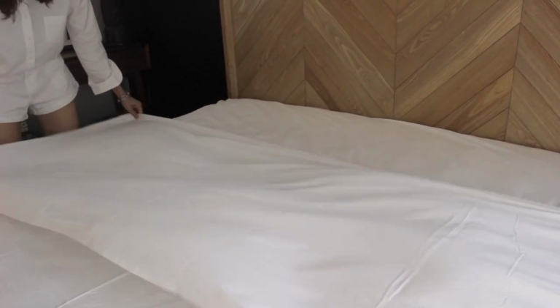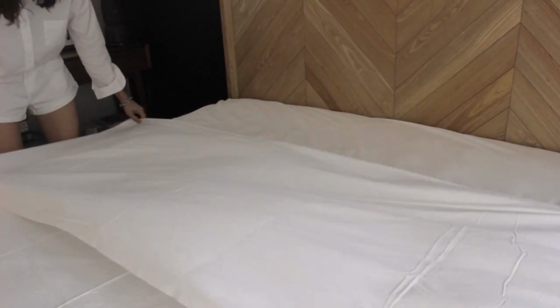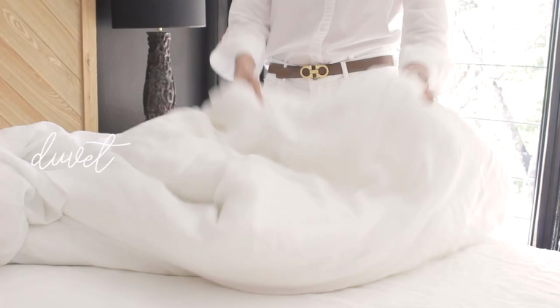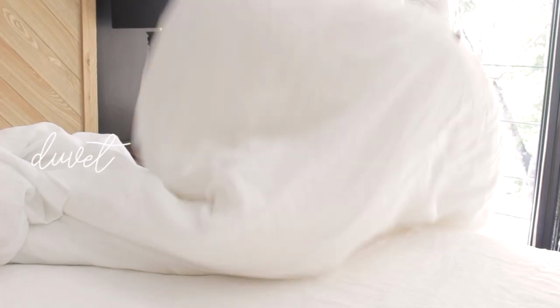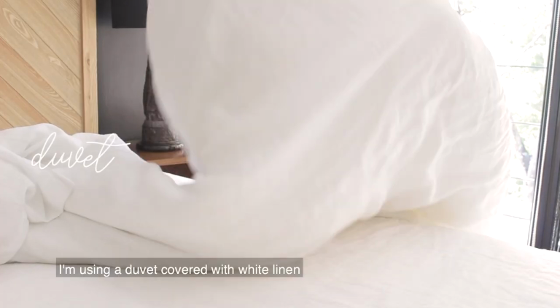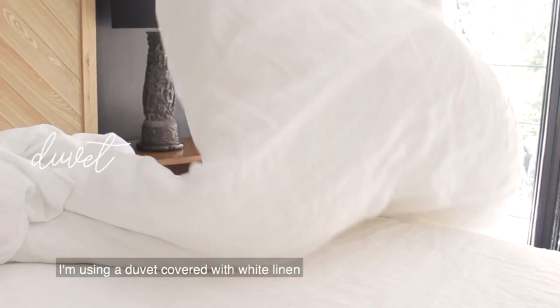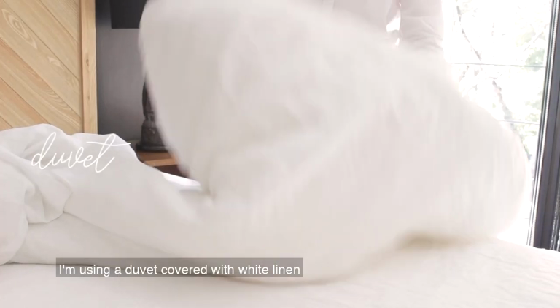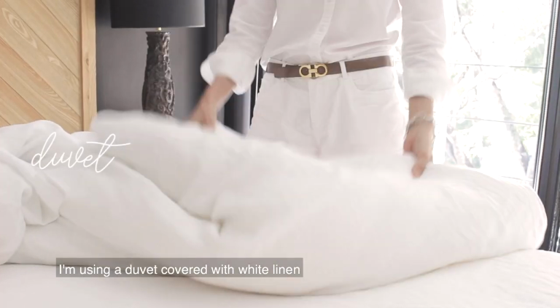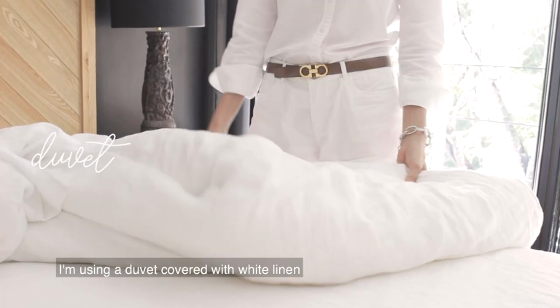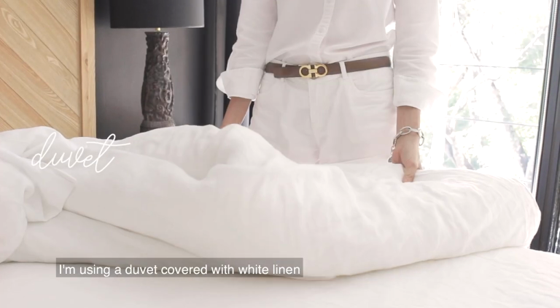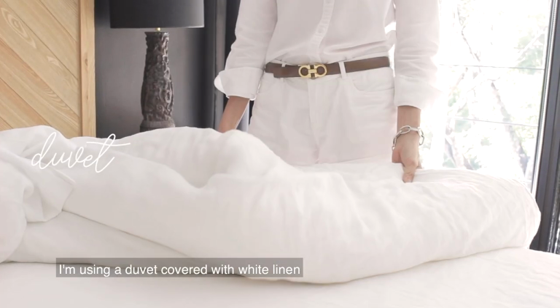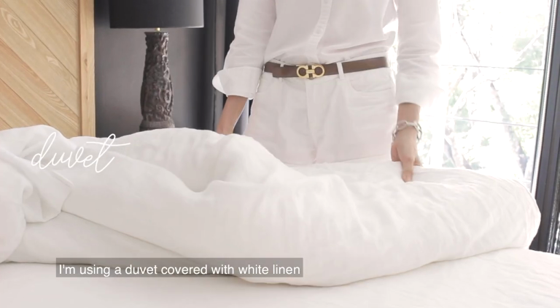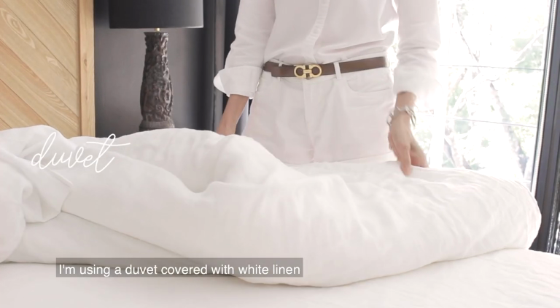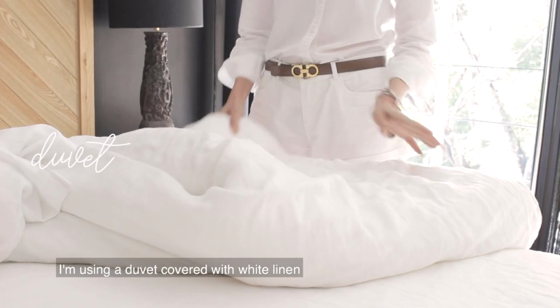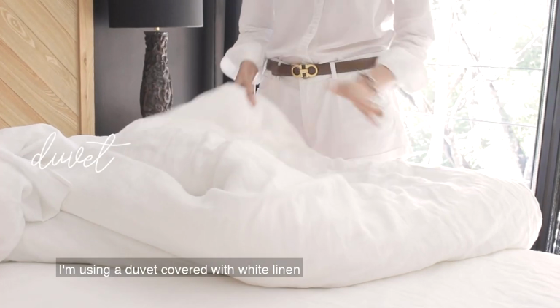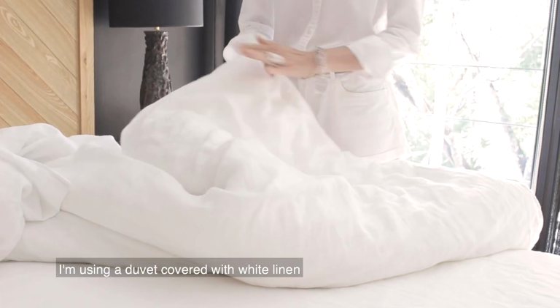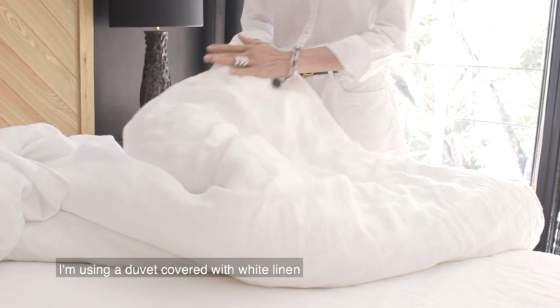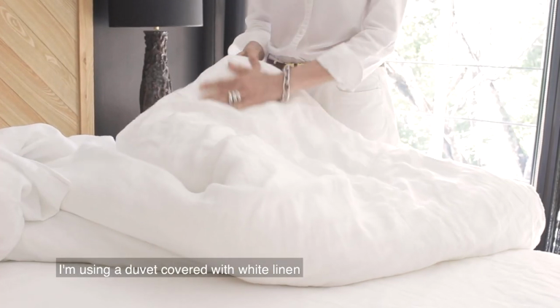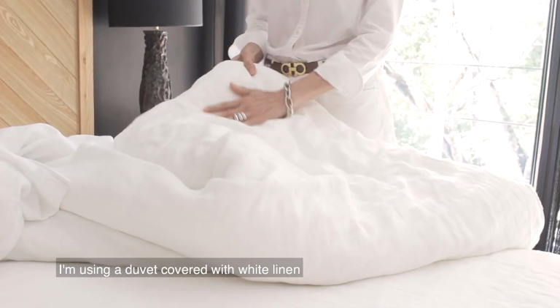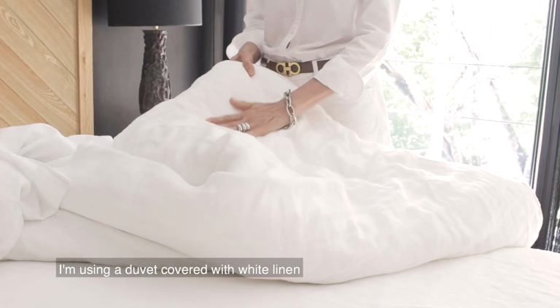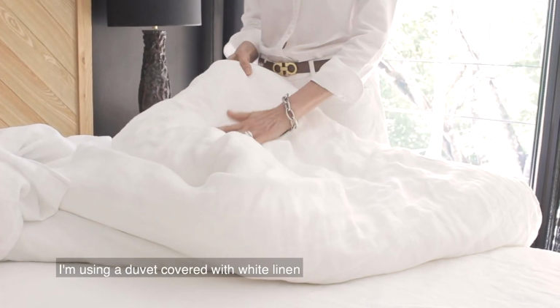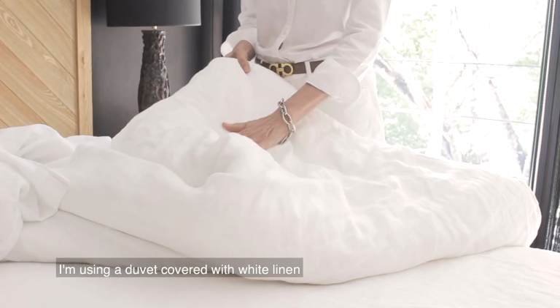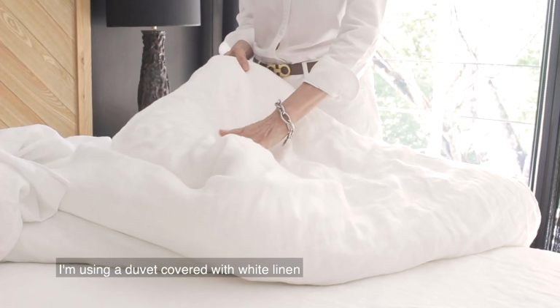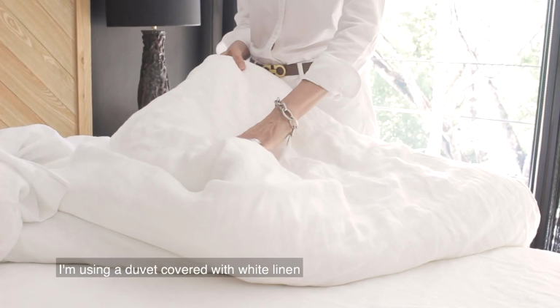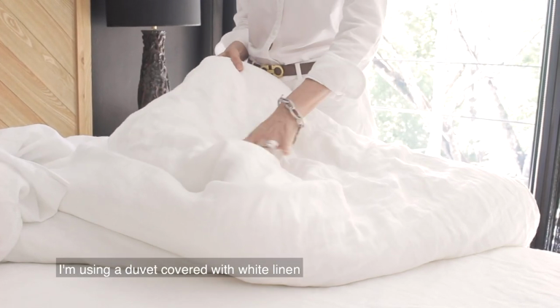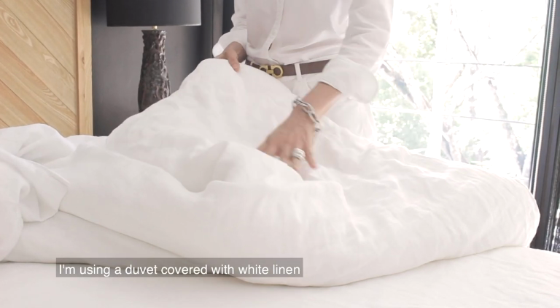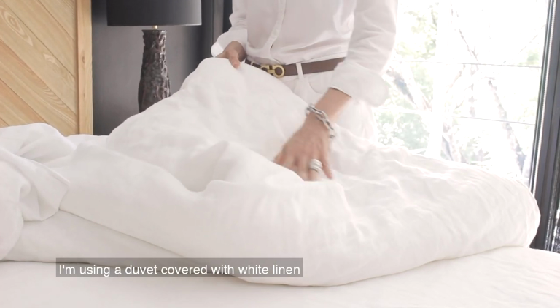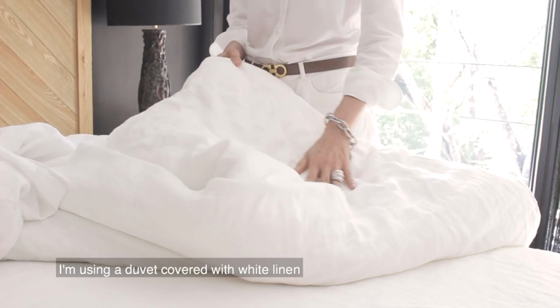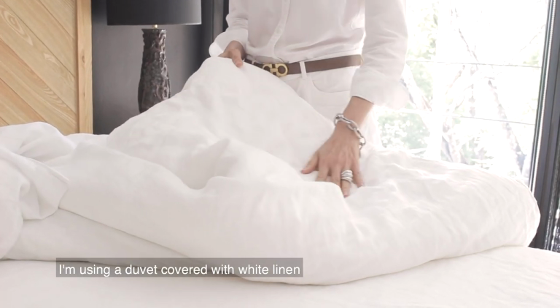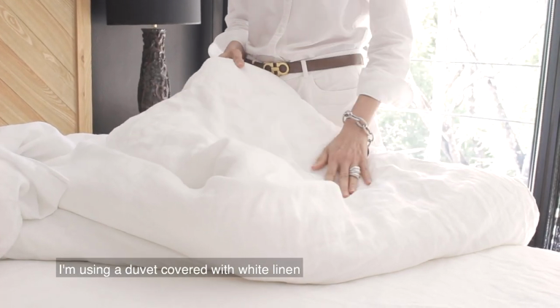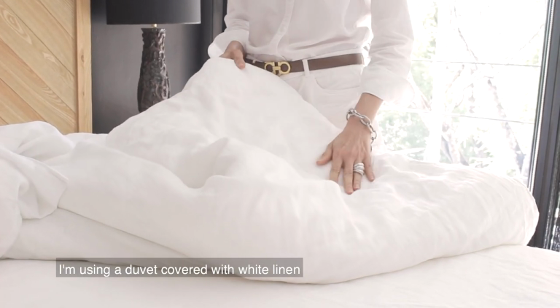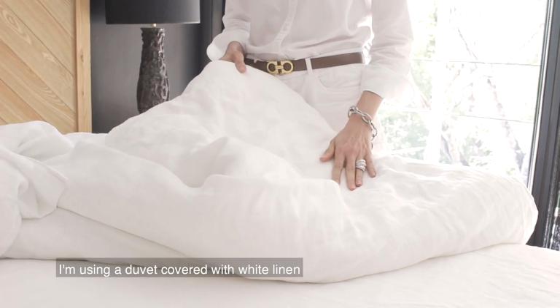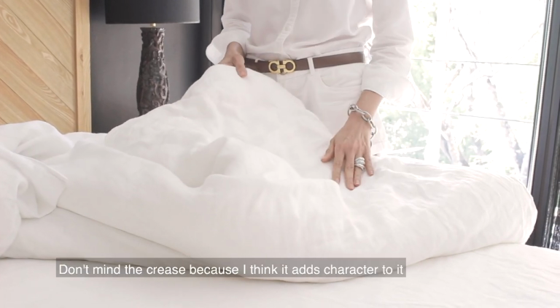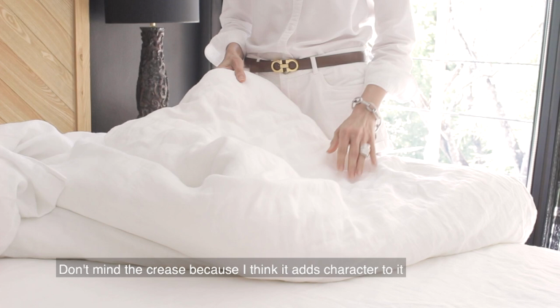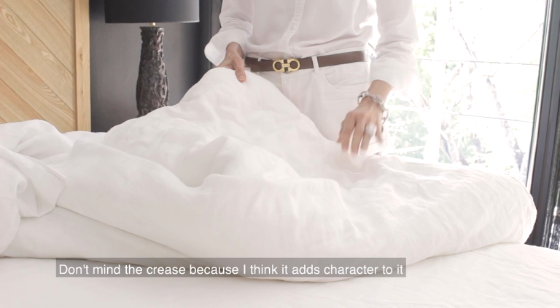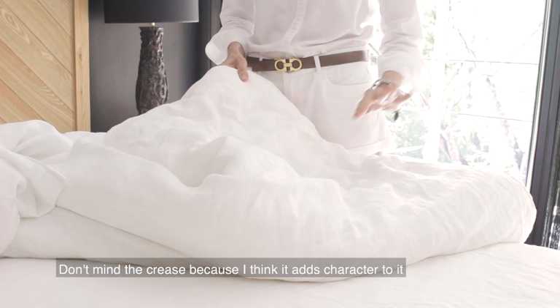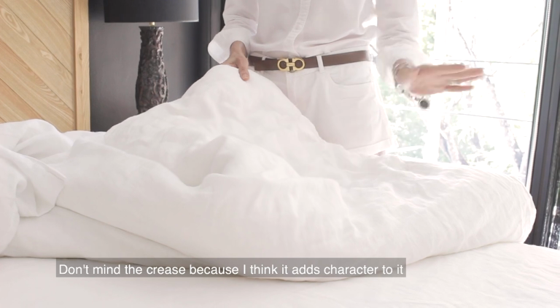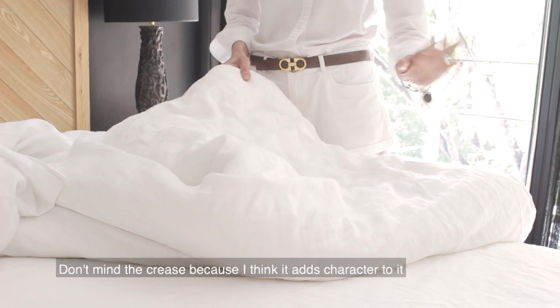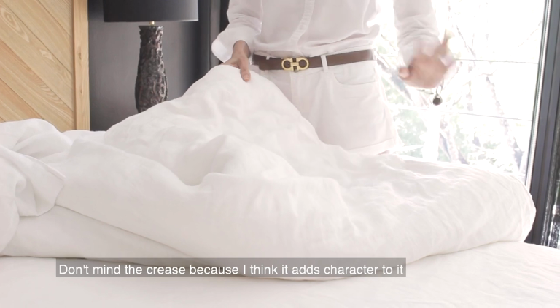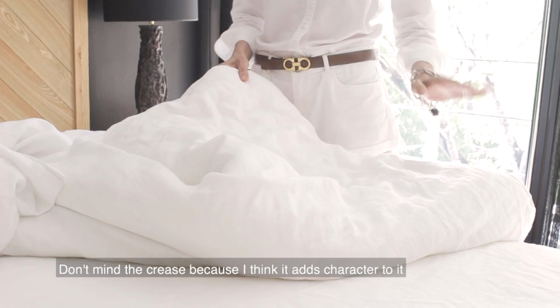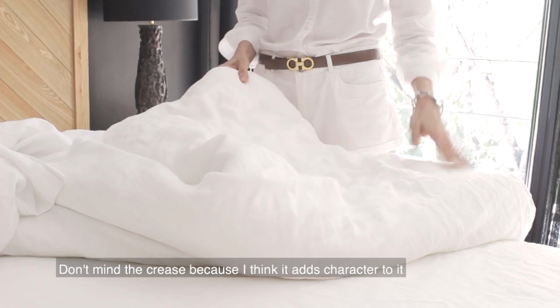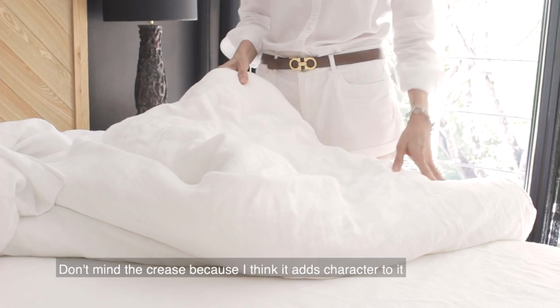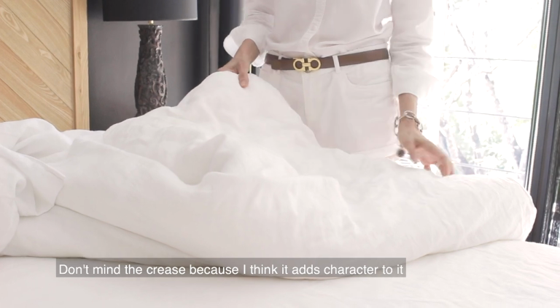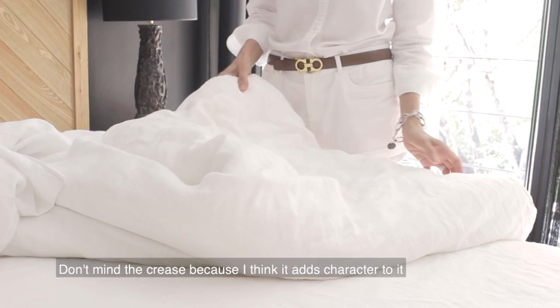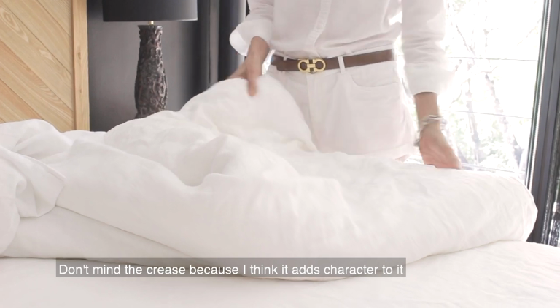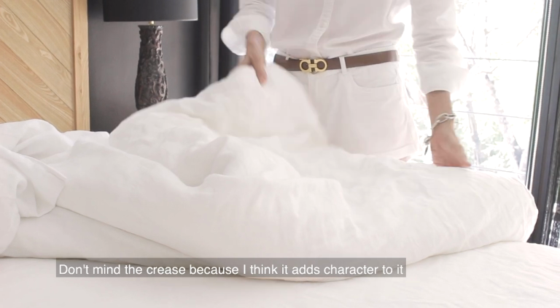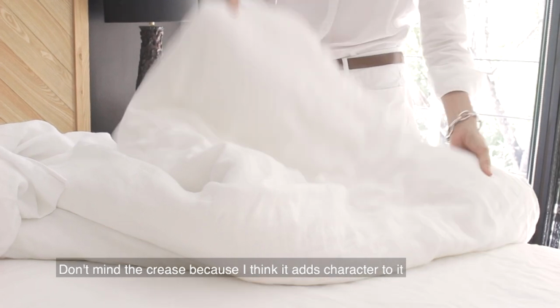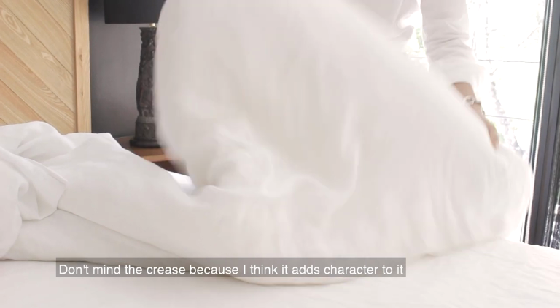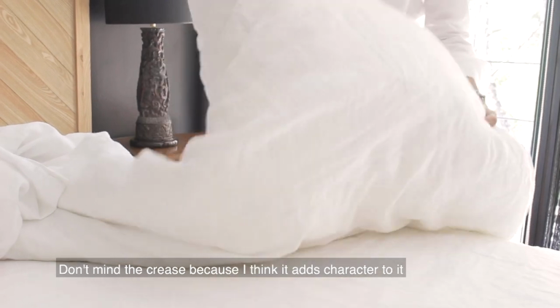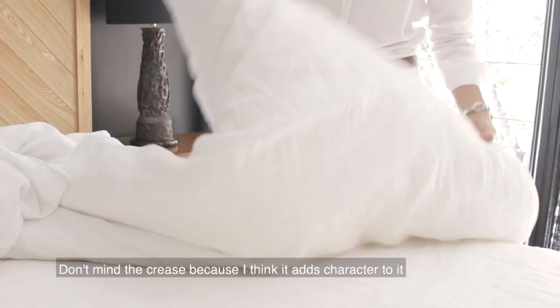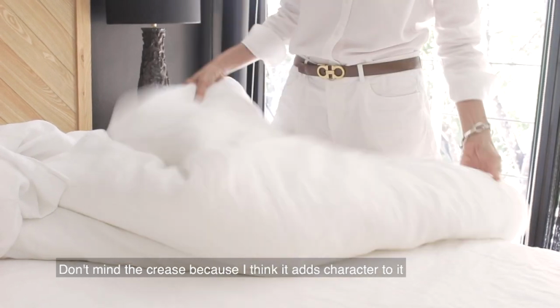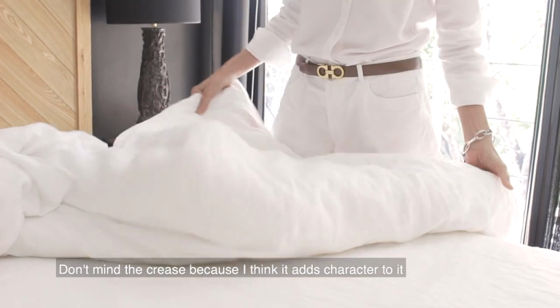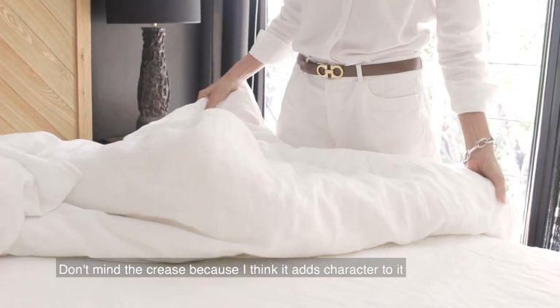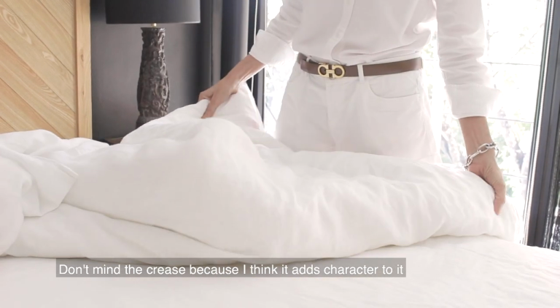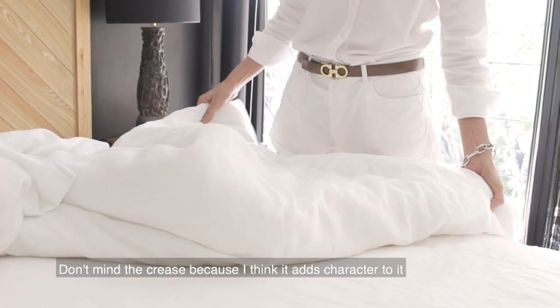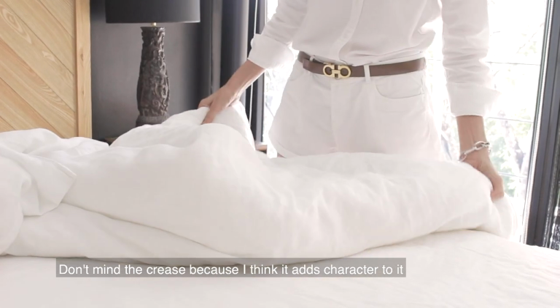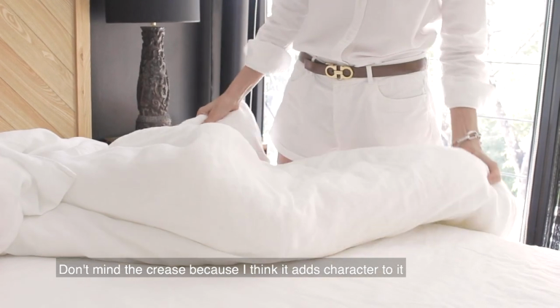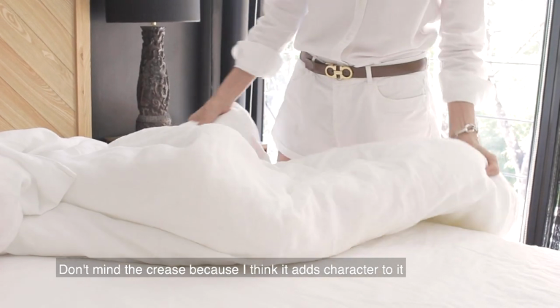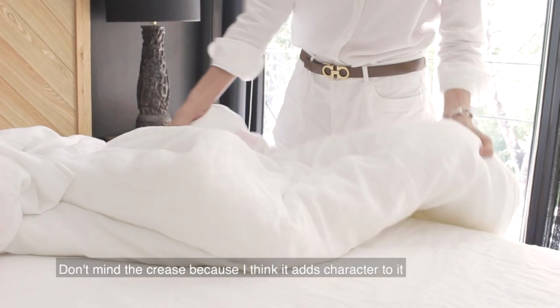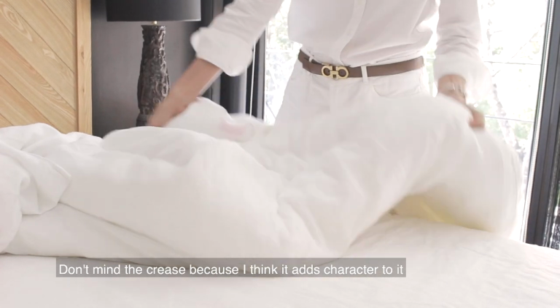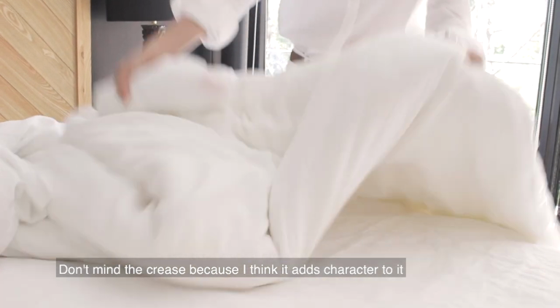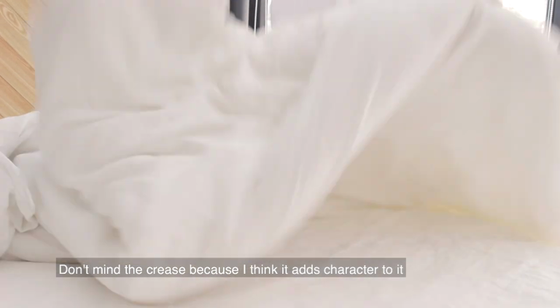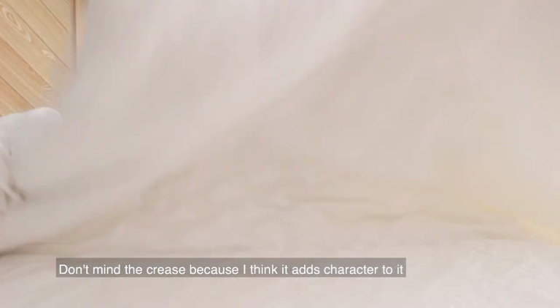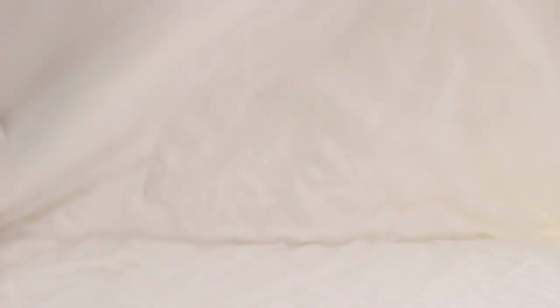I'm using a duvet covered with white linen. Don't mind the crease because I think it adds character to it.